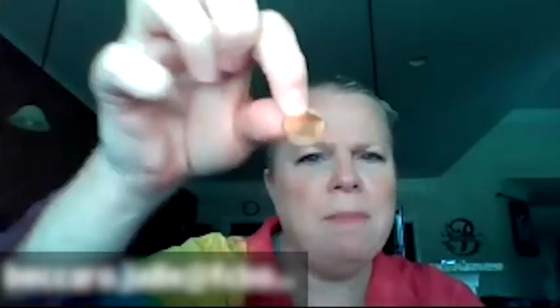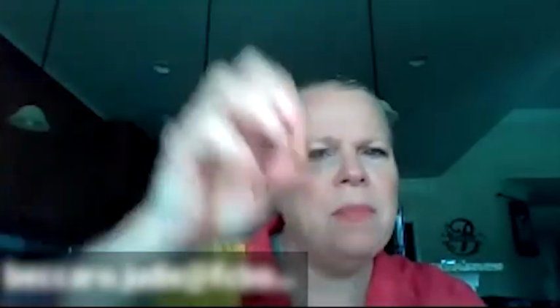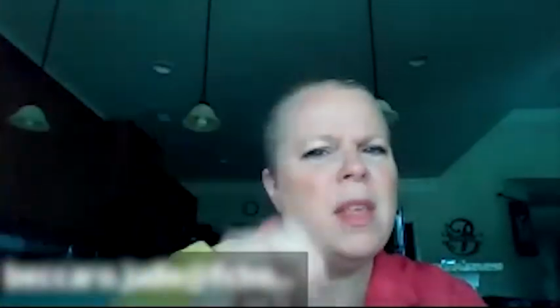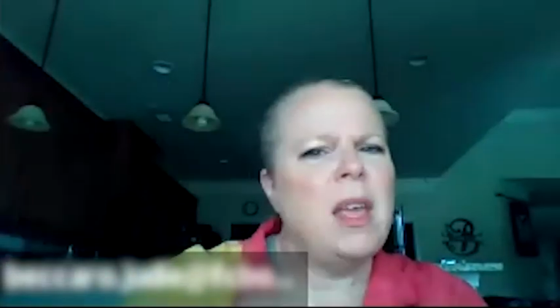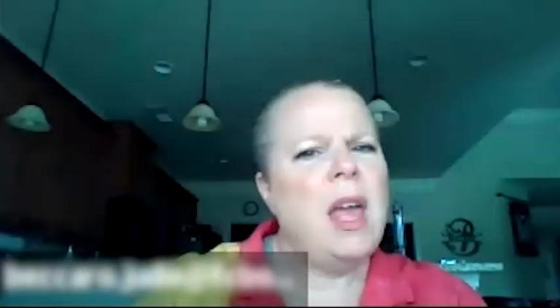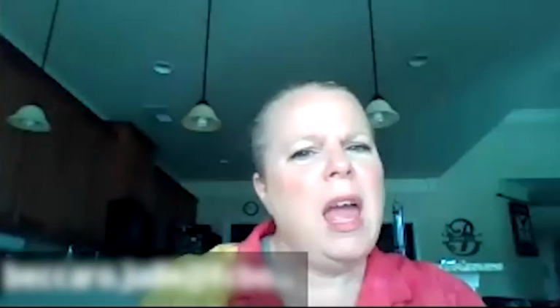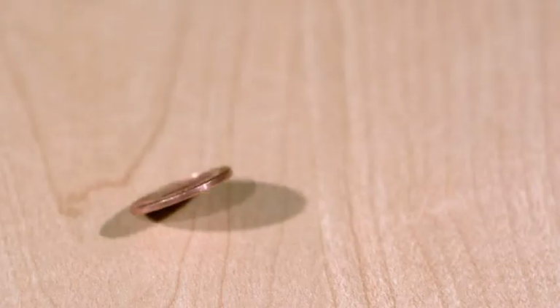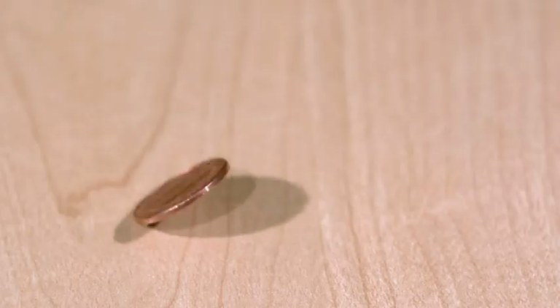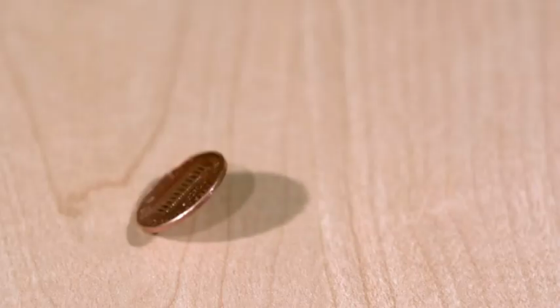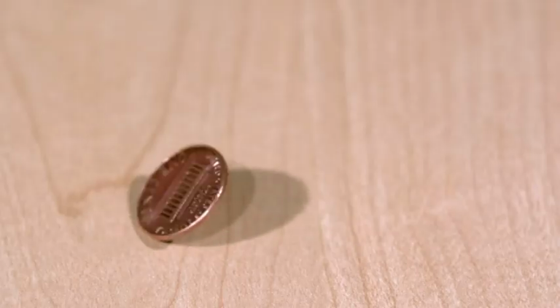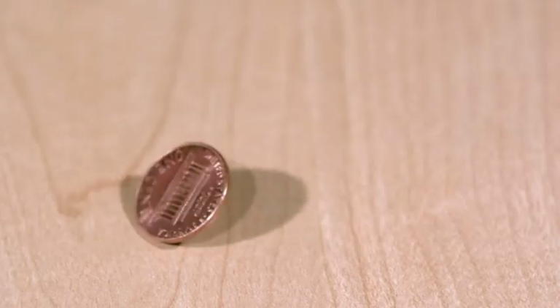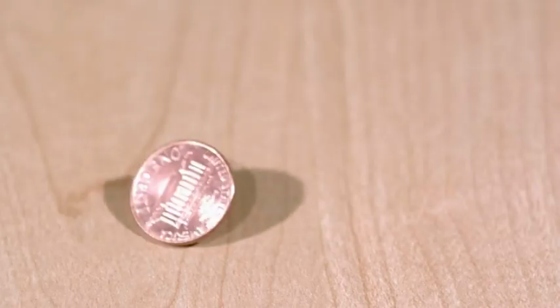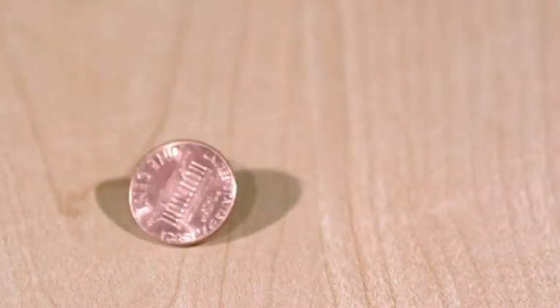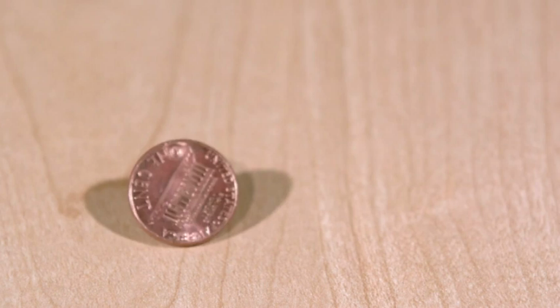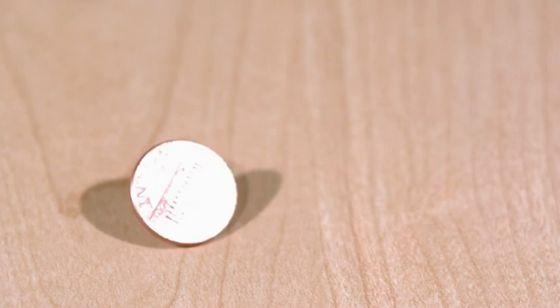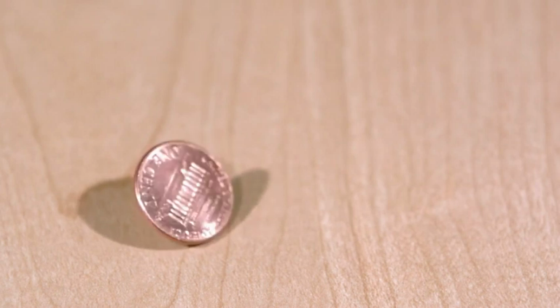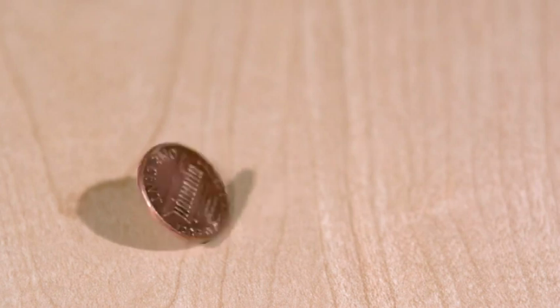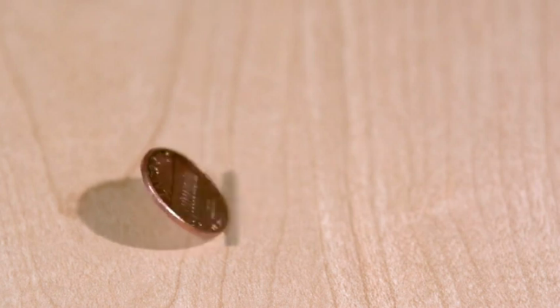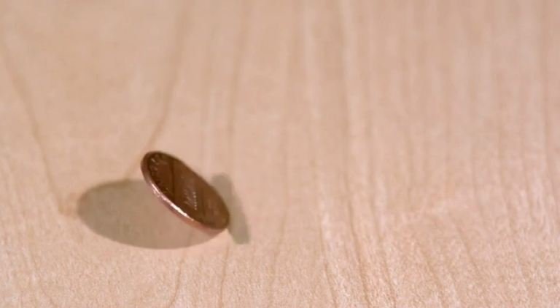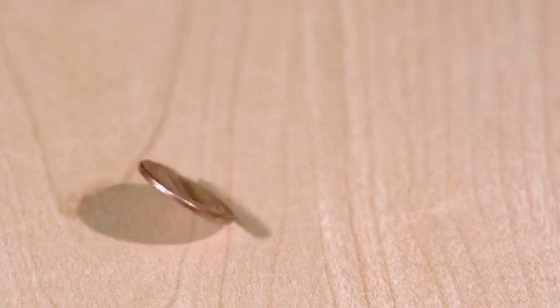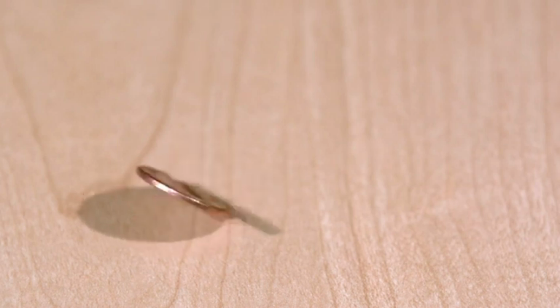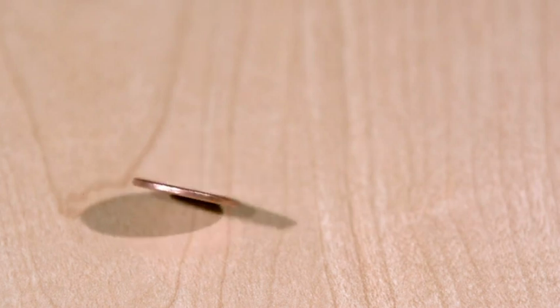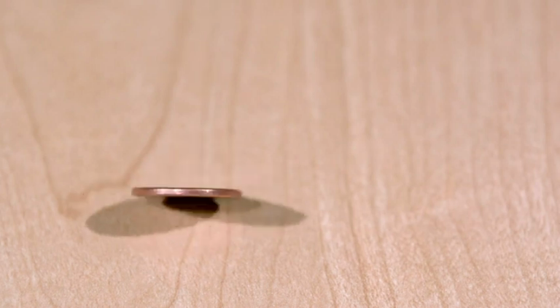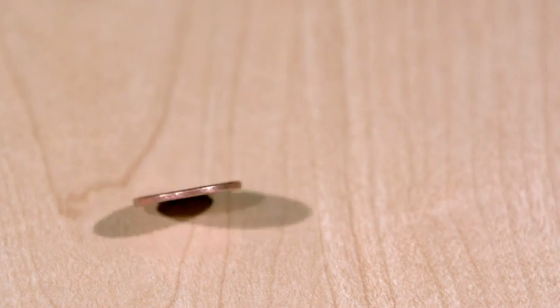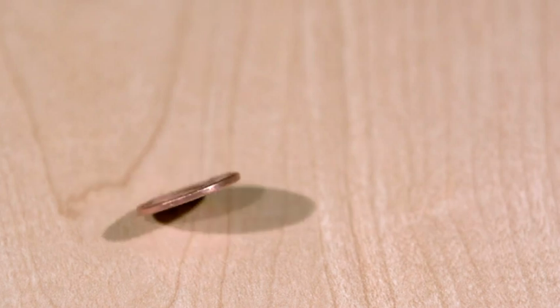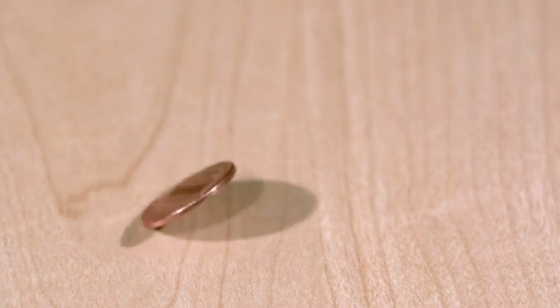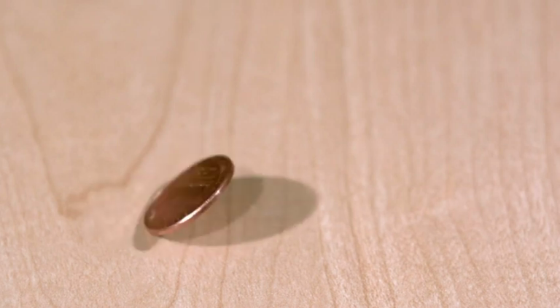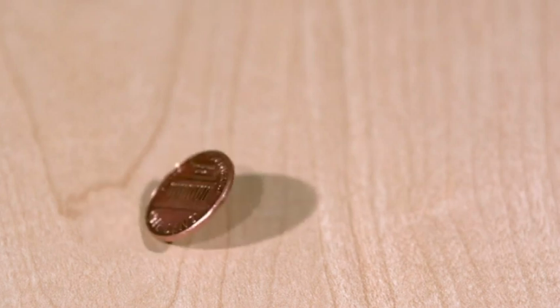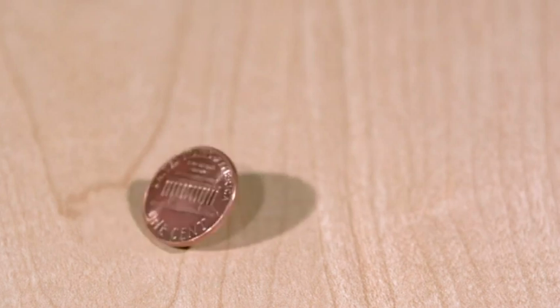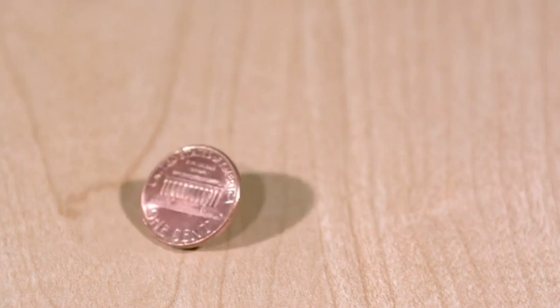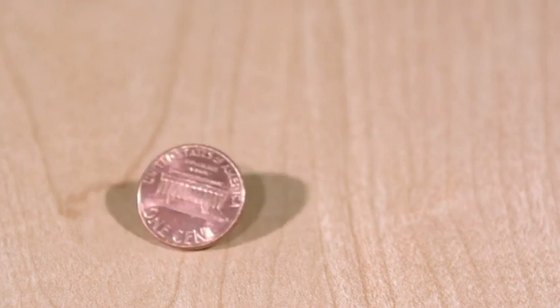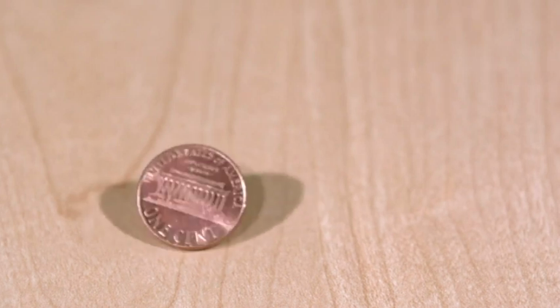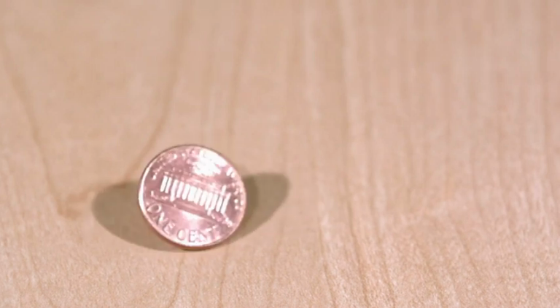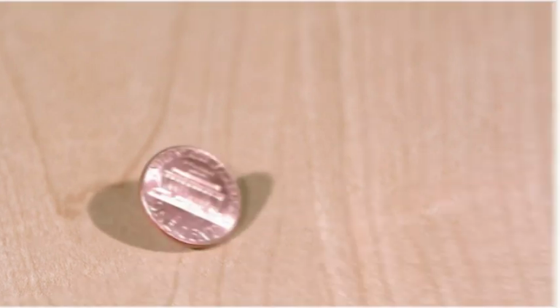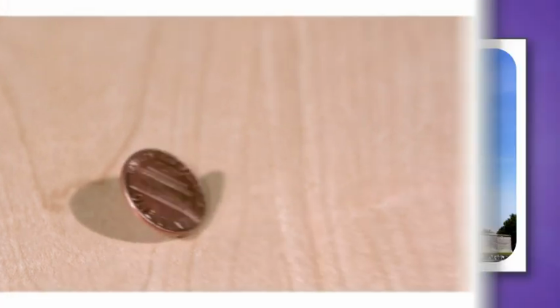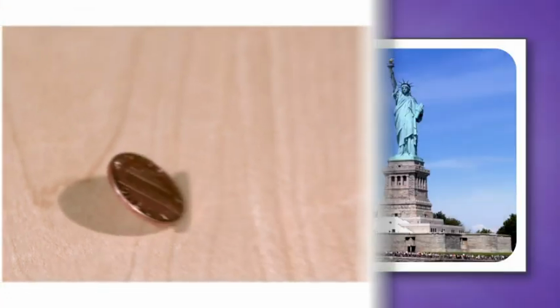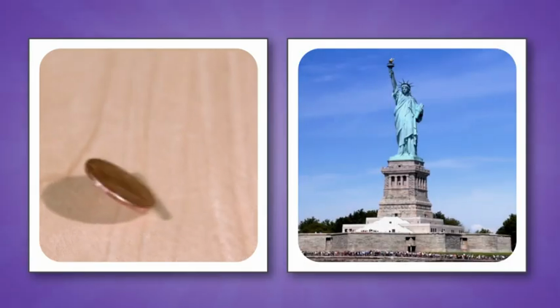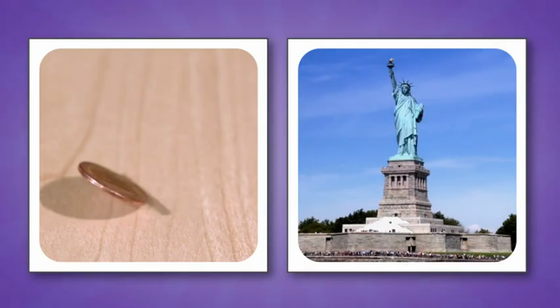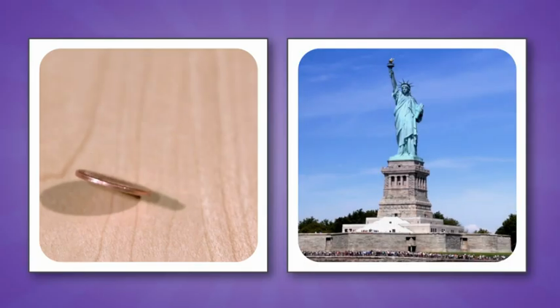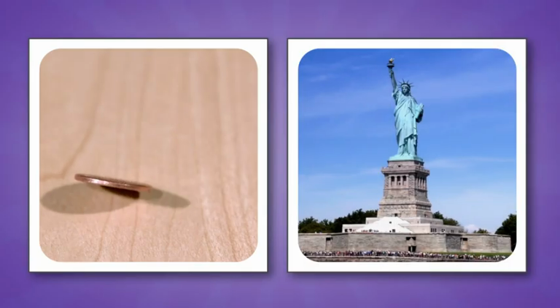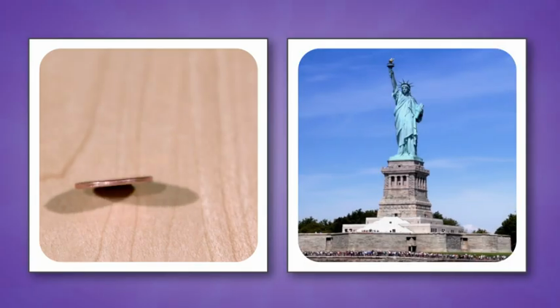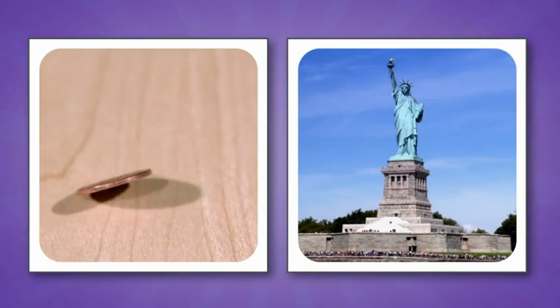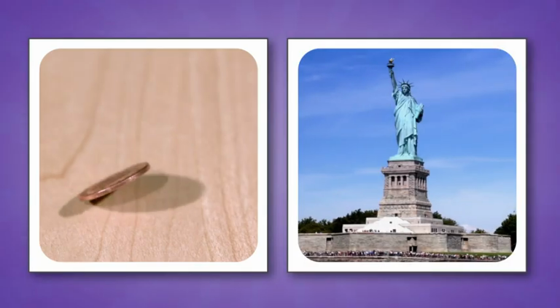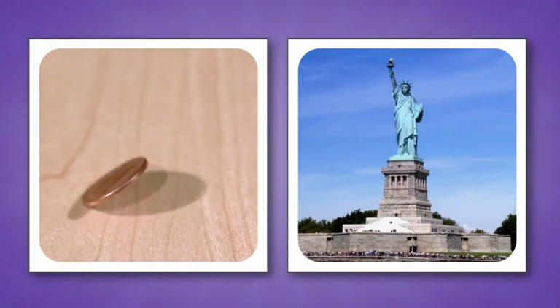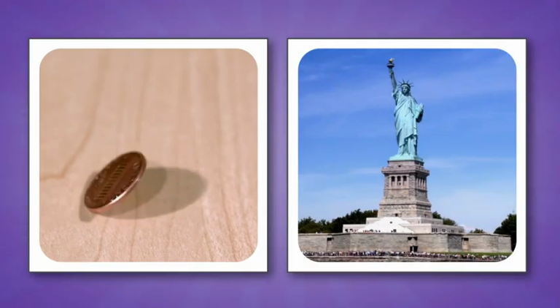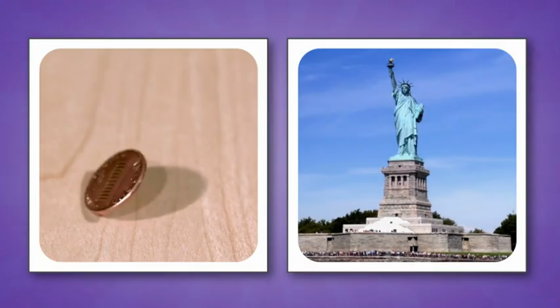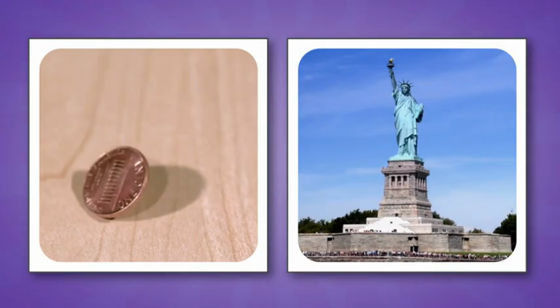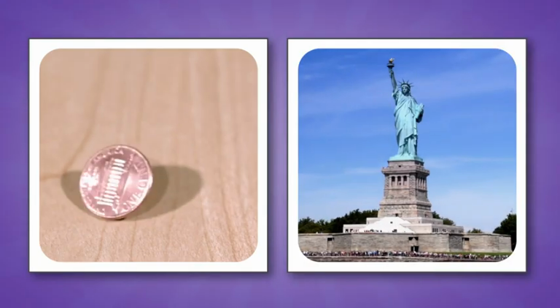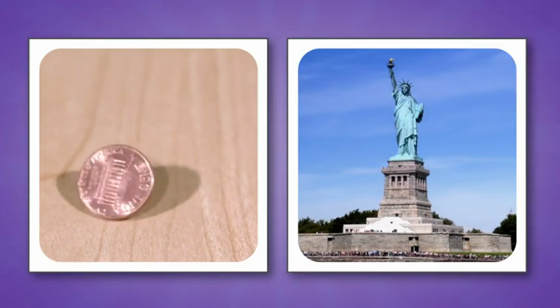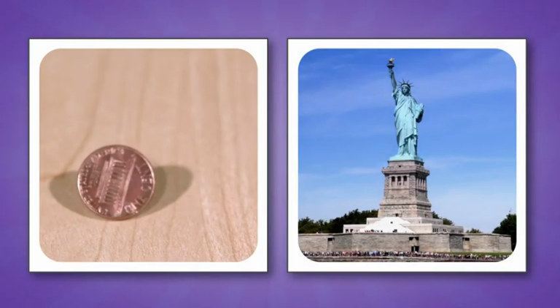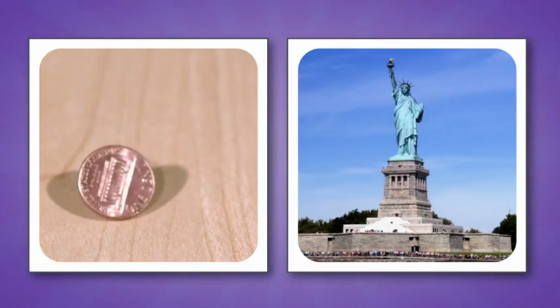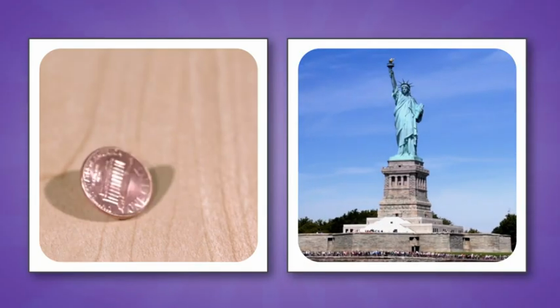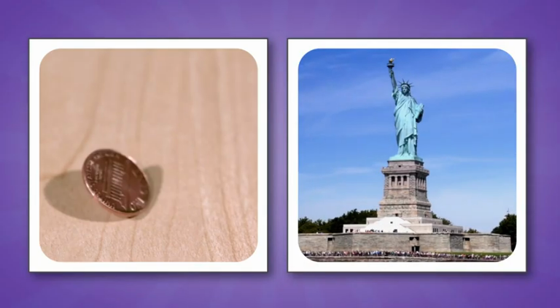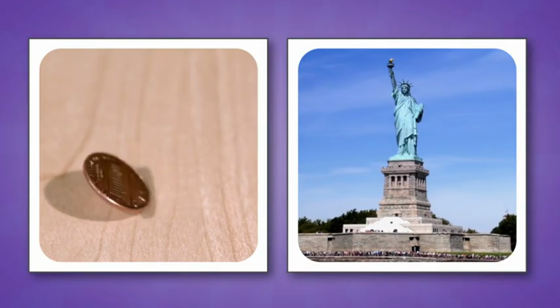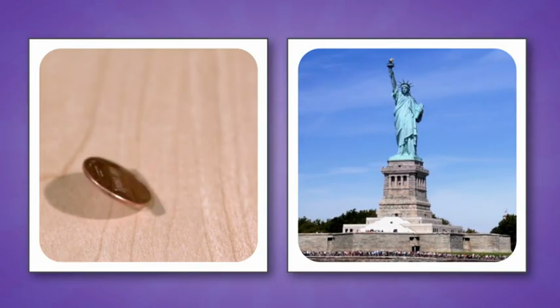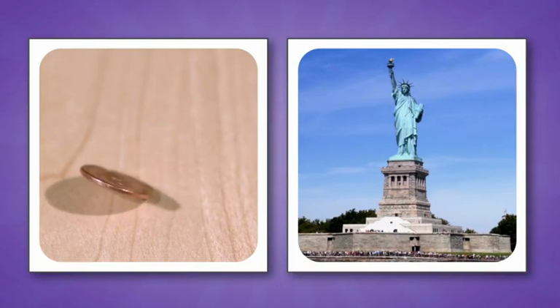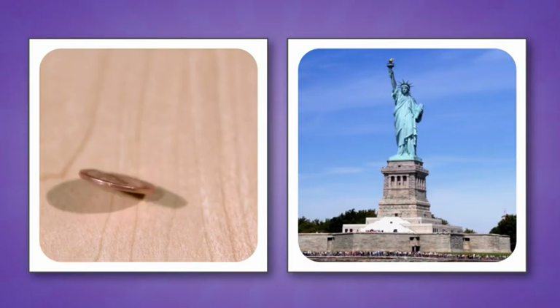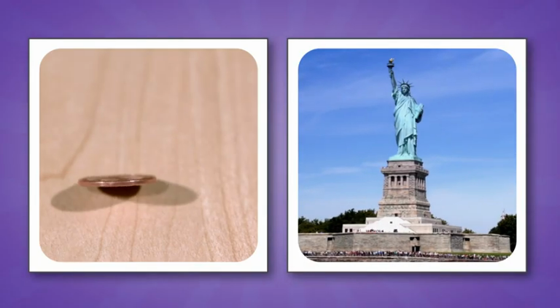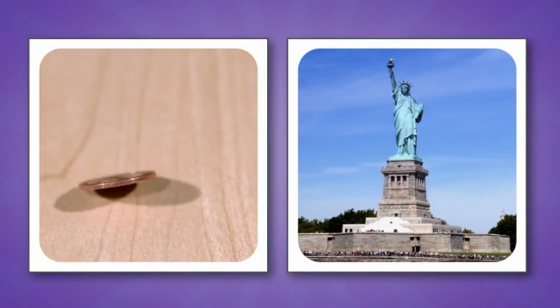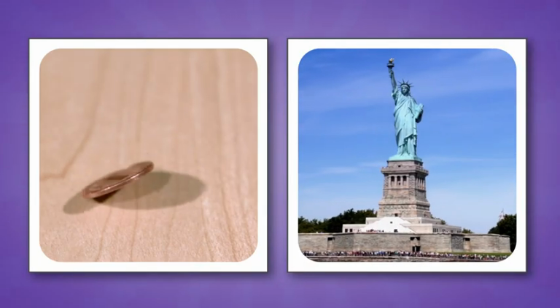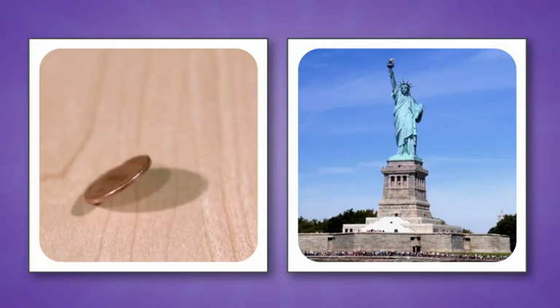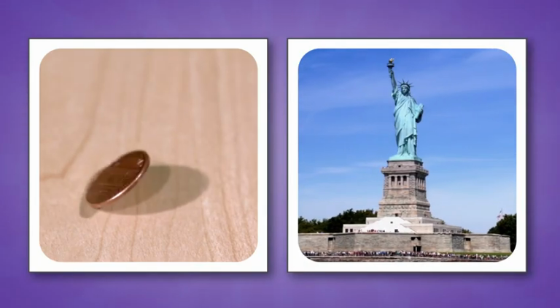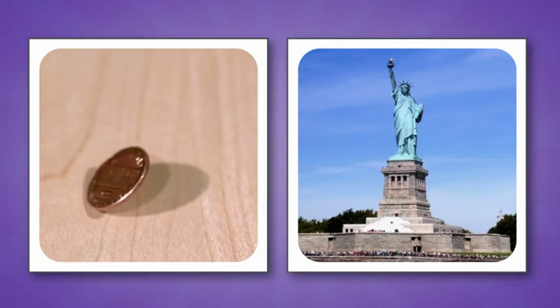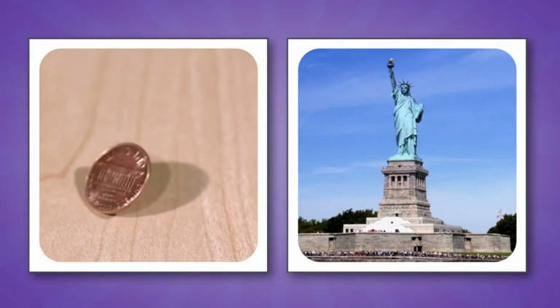This penny is made of copper, and the Statue of Liberty is made of copper. So it got me thinking.